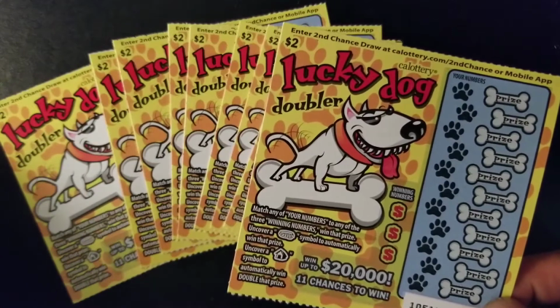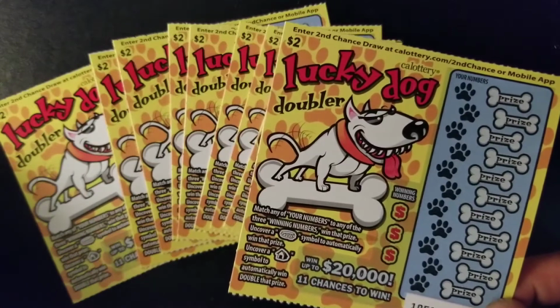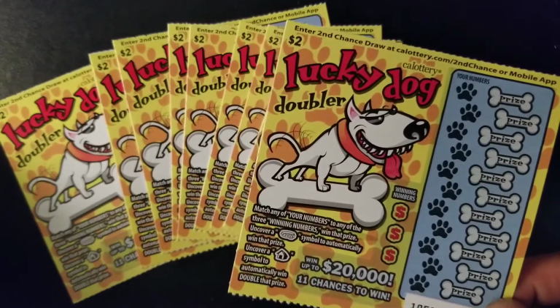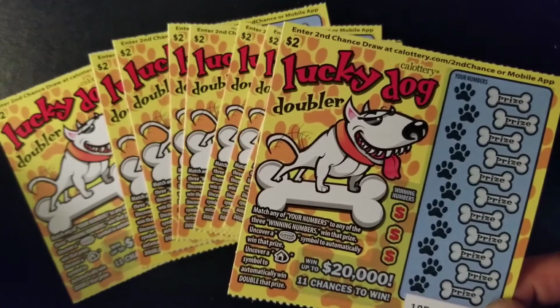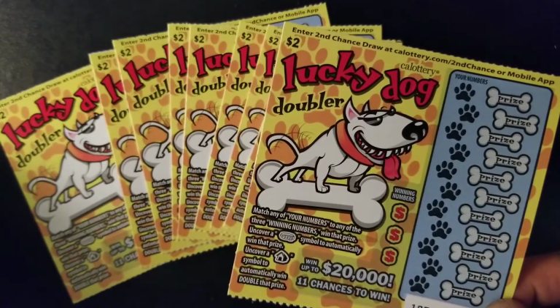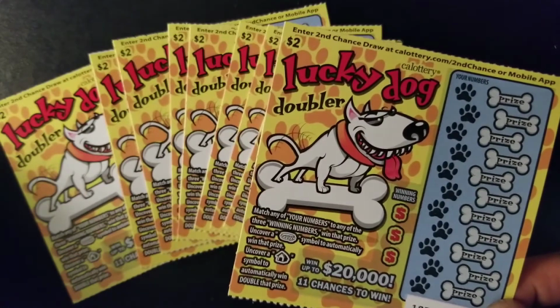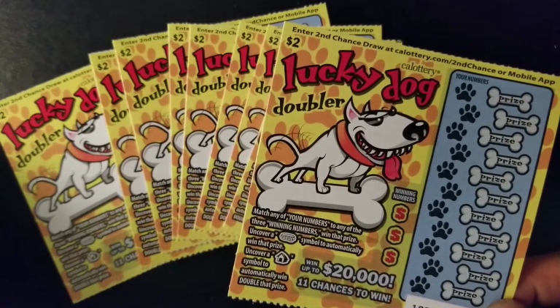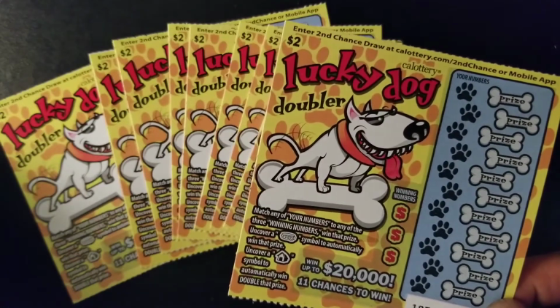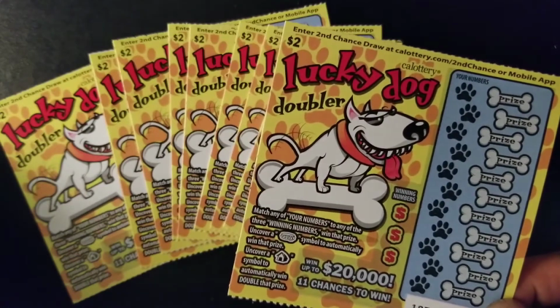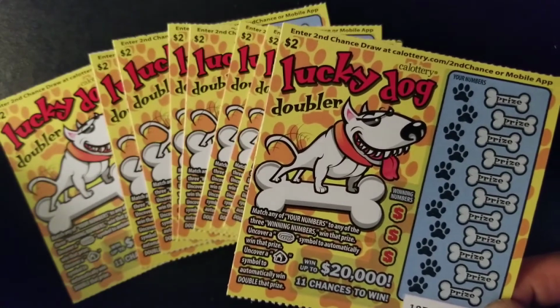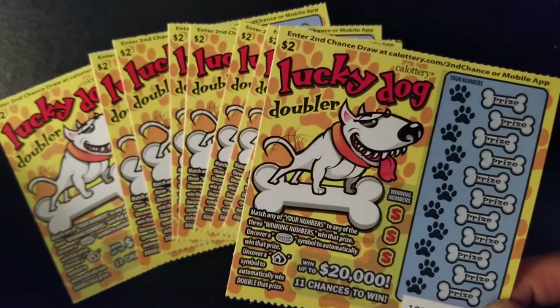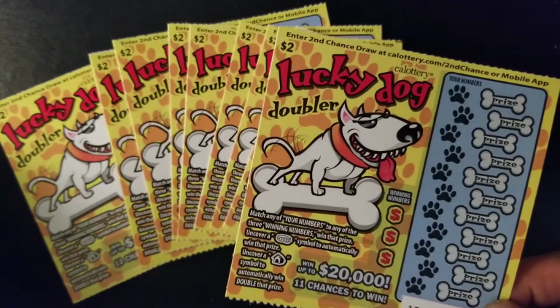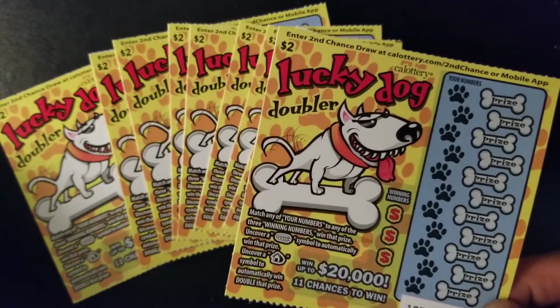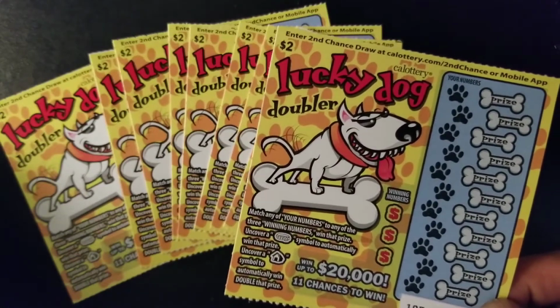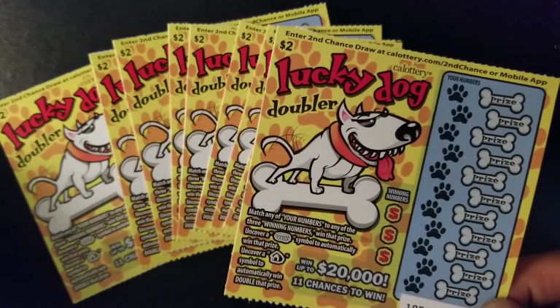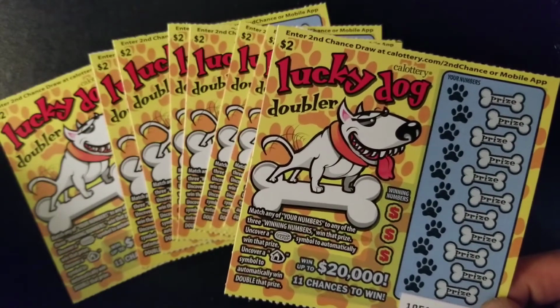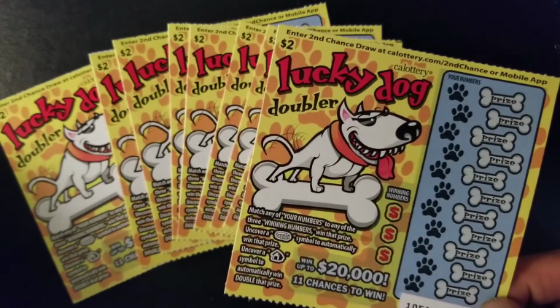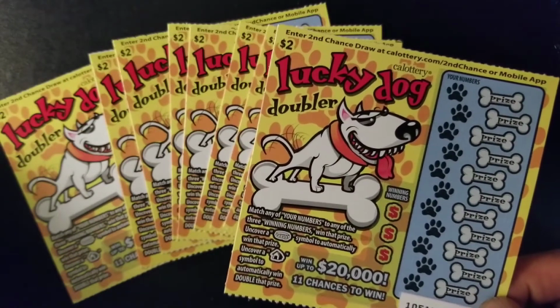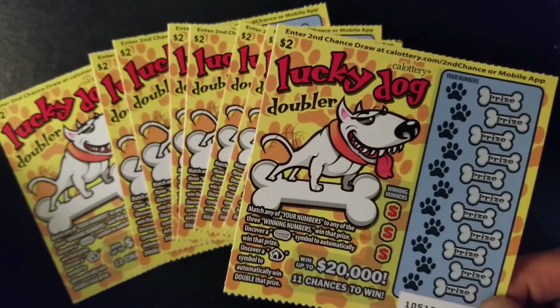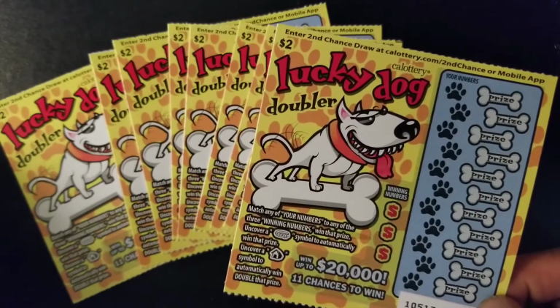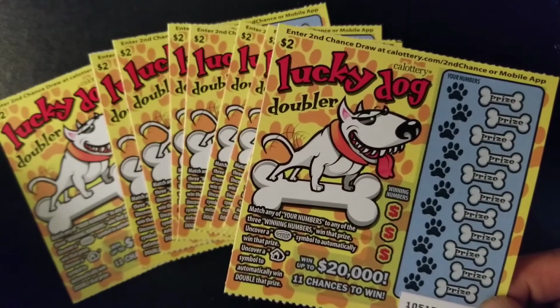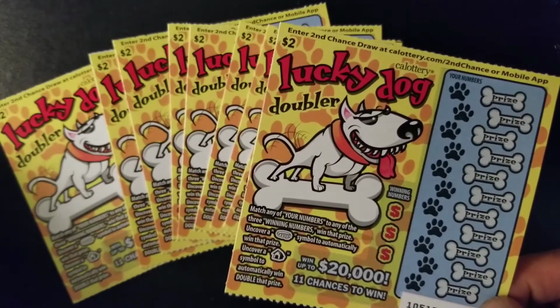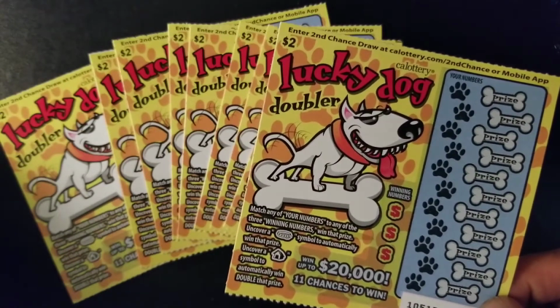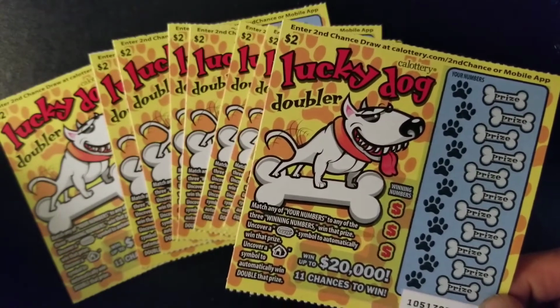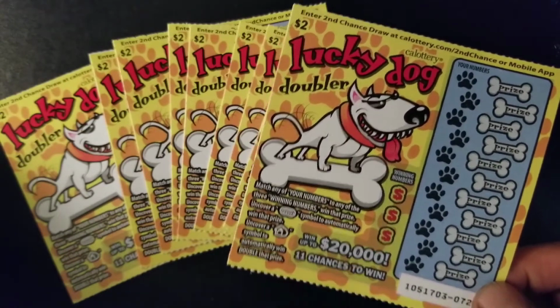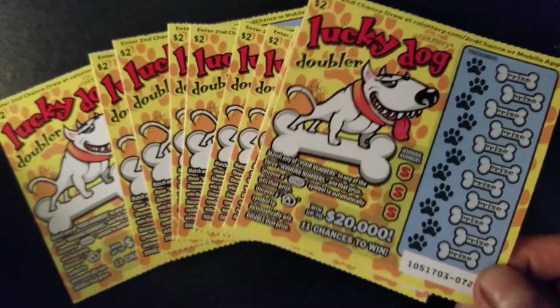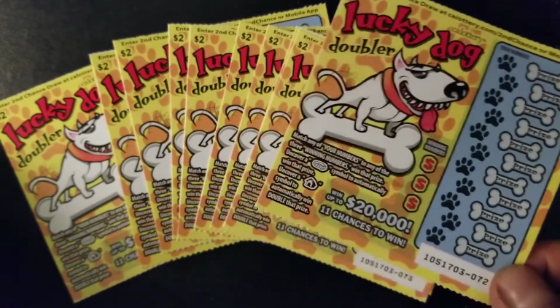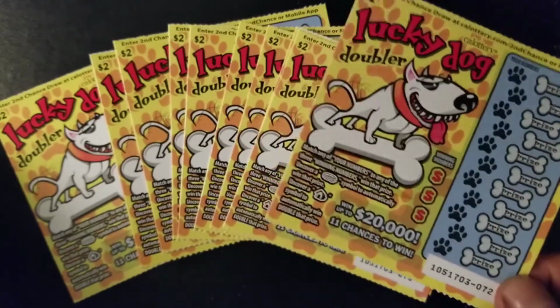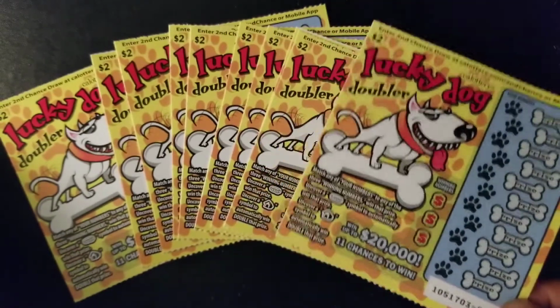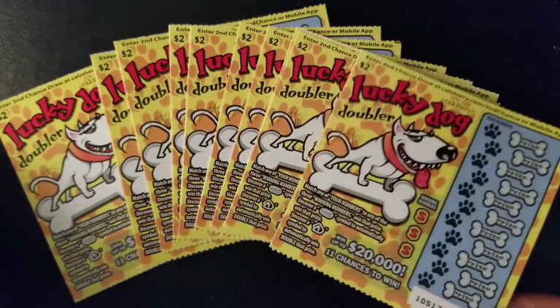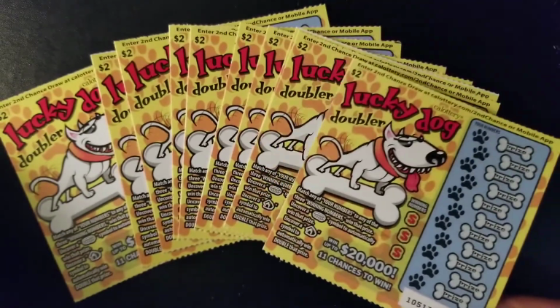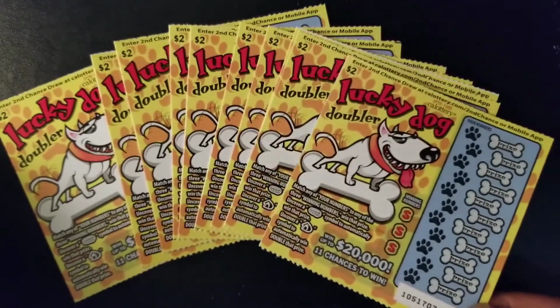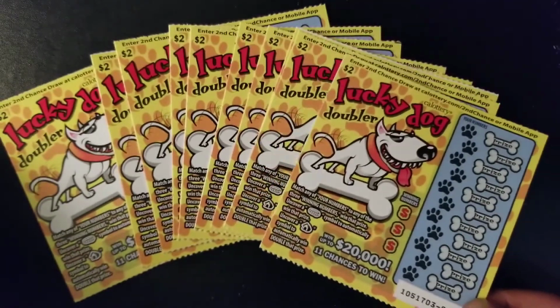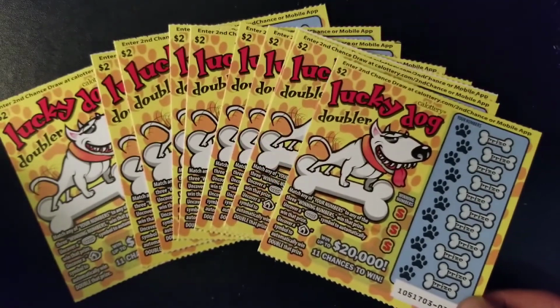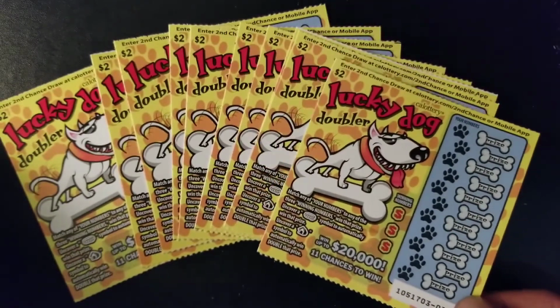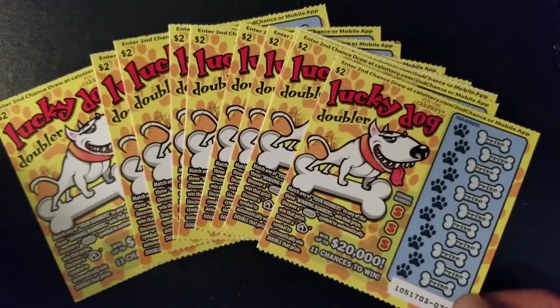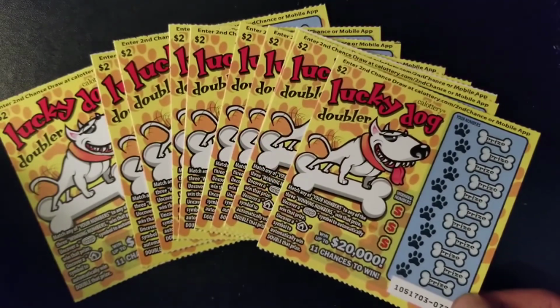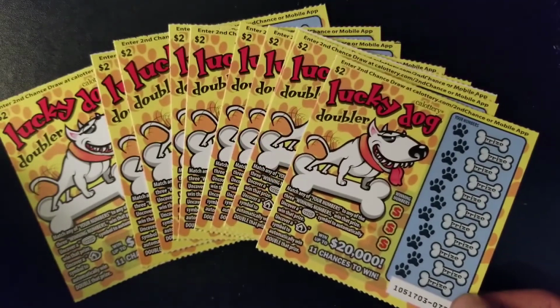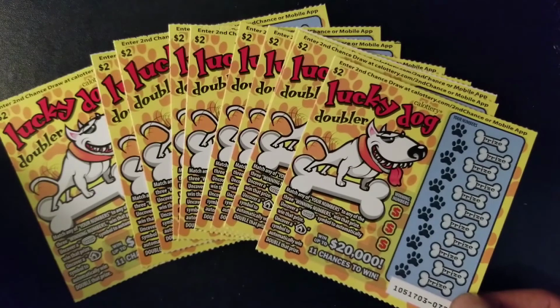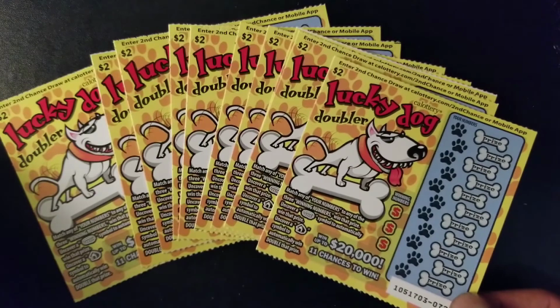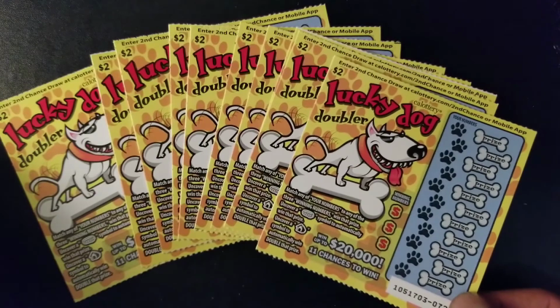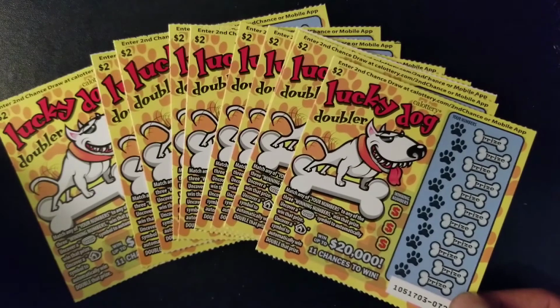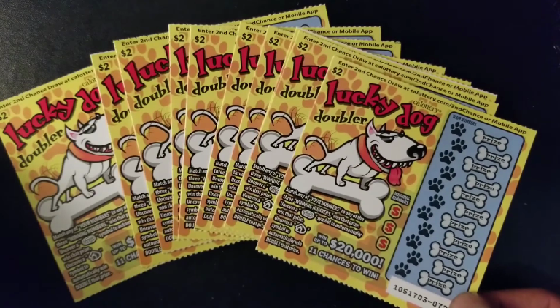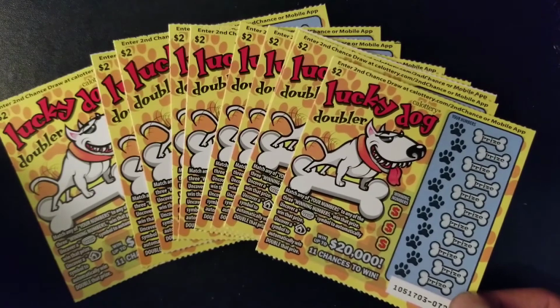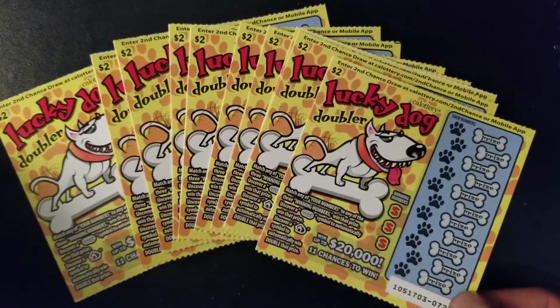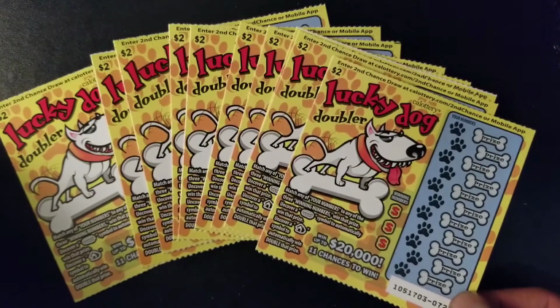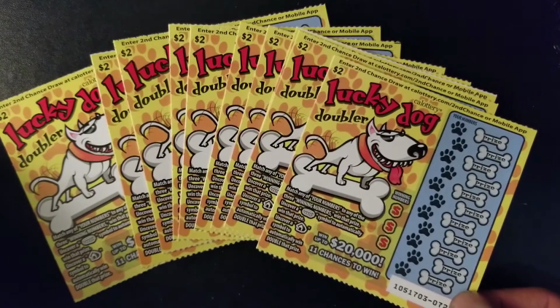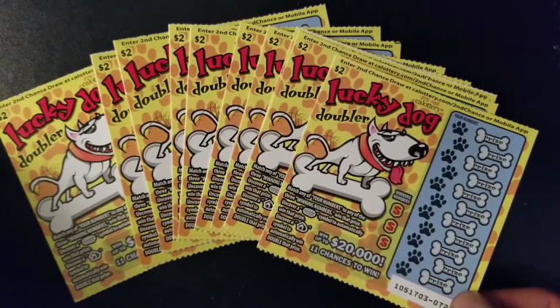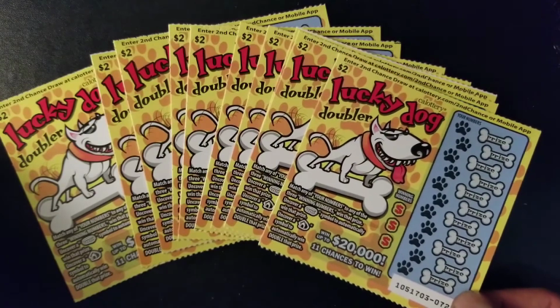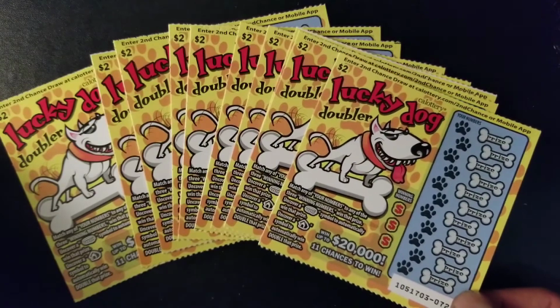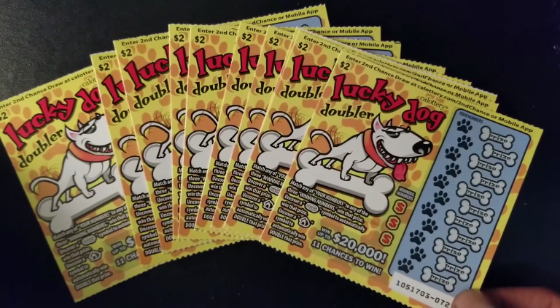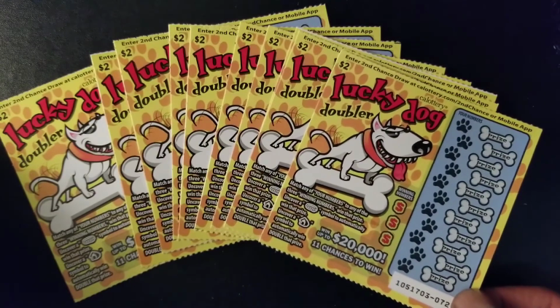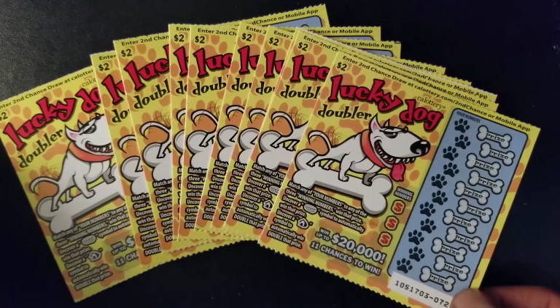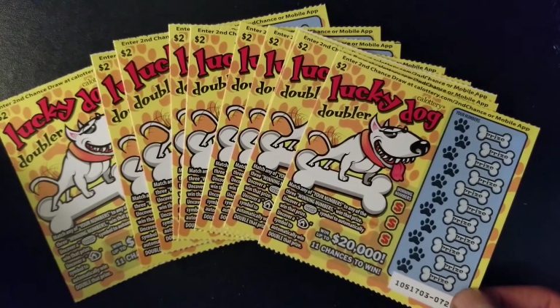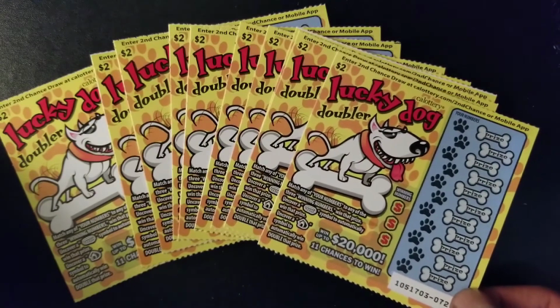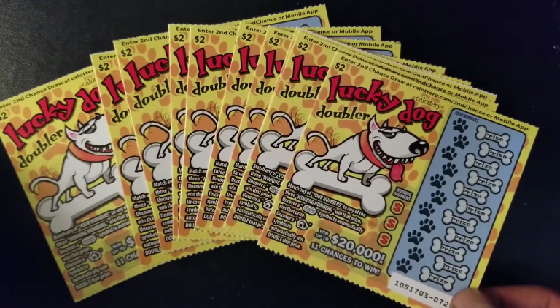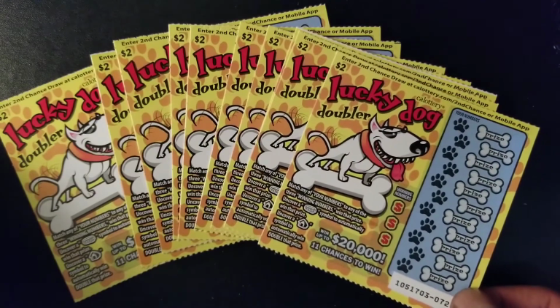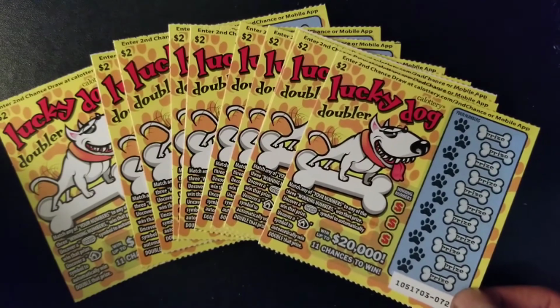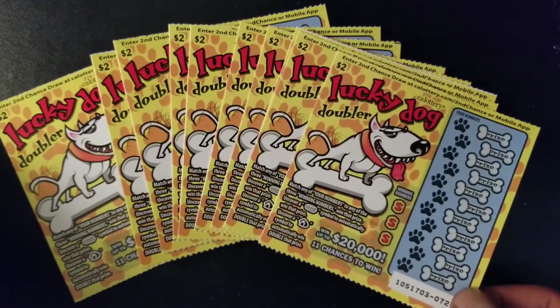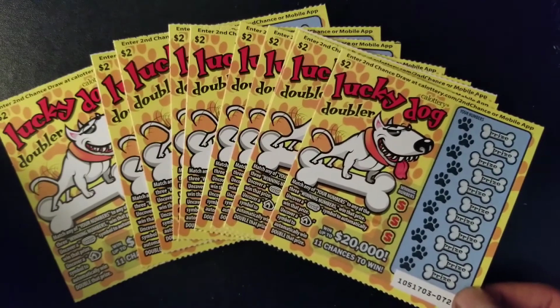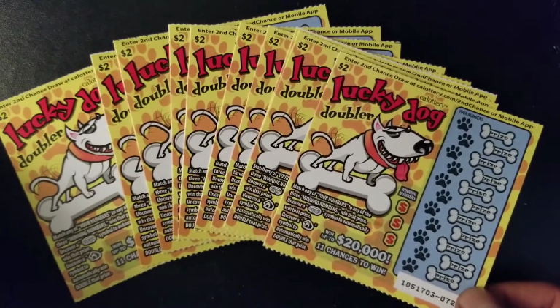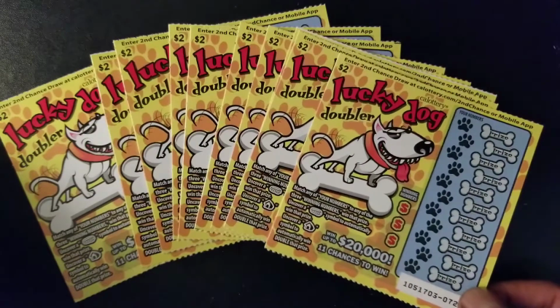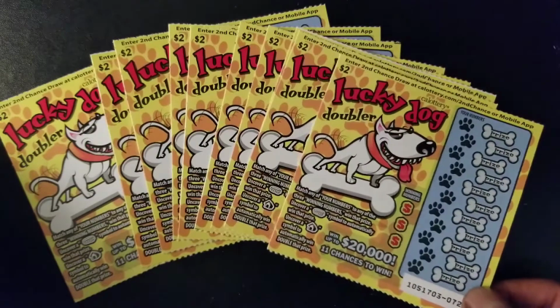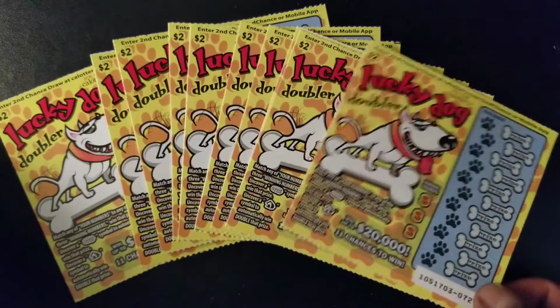Good morning, everybody. How are you guys doing? This is Bear Scratcher bringing you another video. So today we are doing a $20 session, and as you guys can see here, I have $20 worth of California lottery.